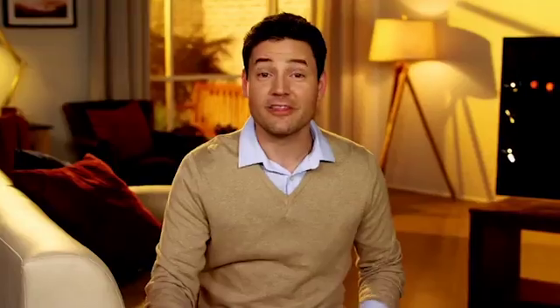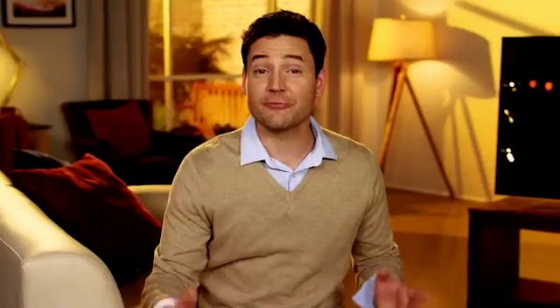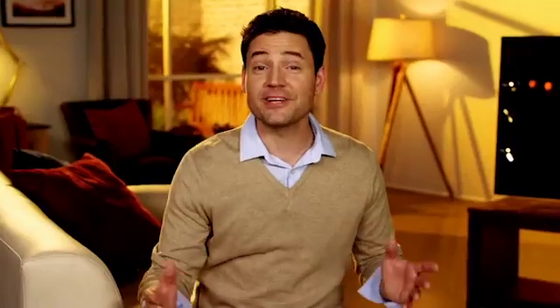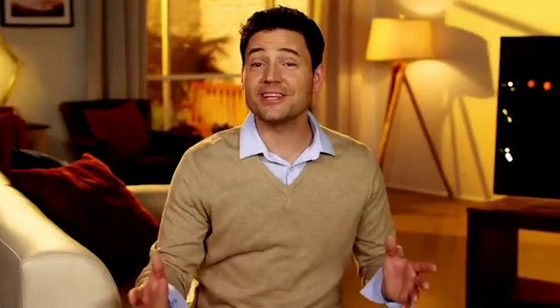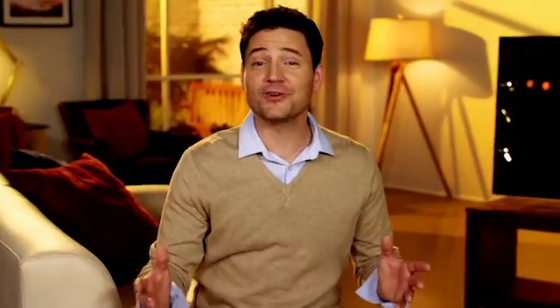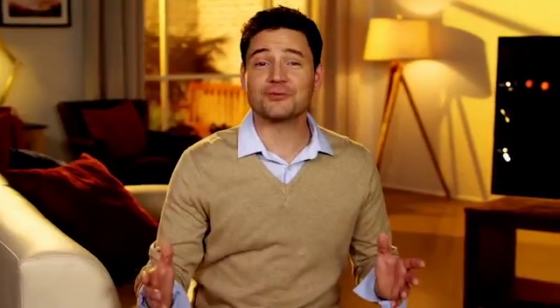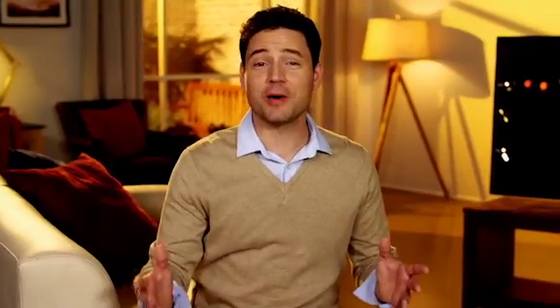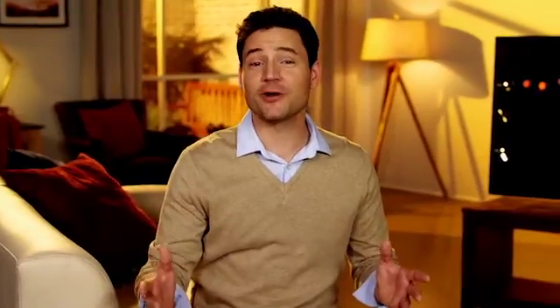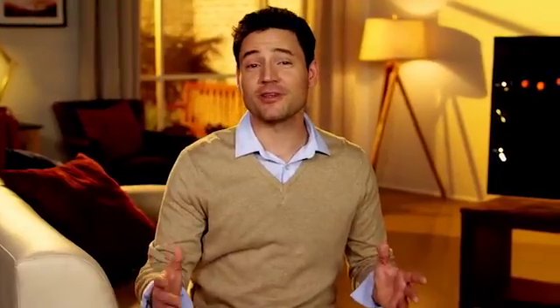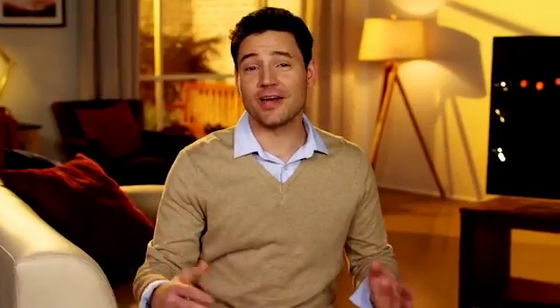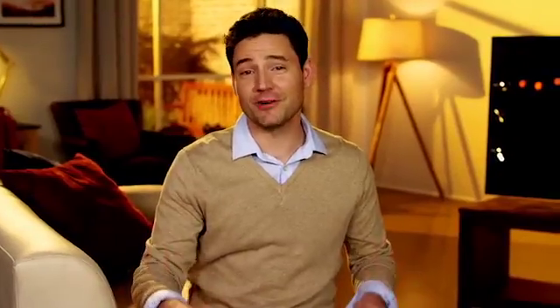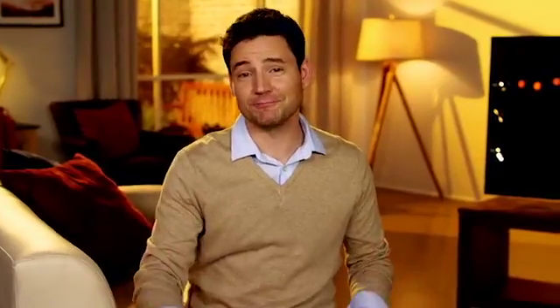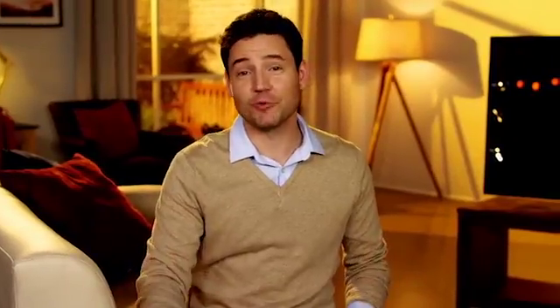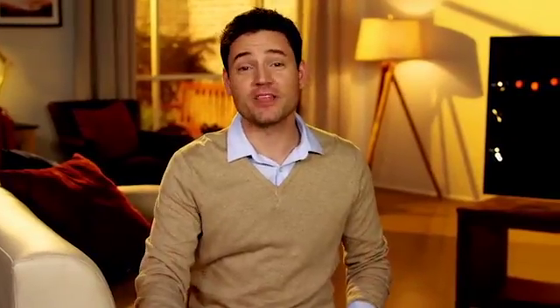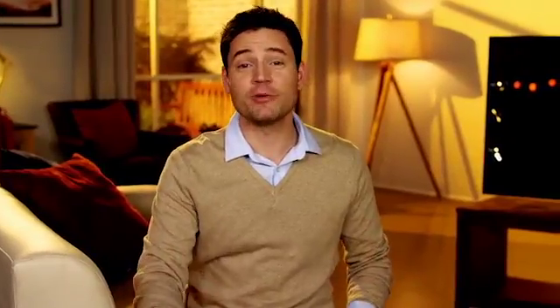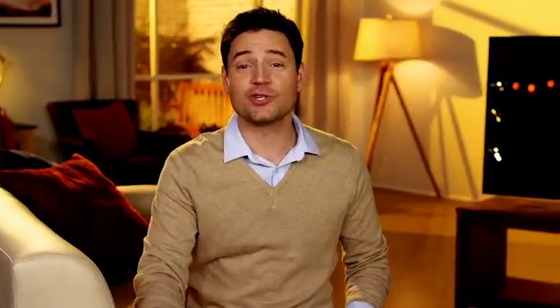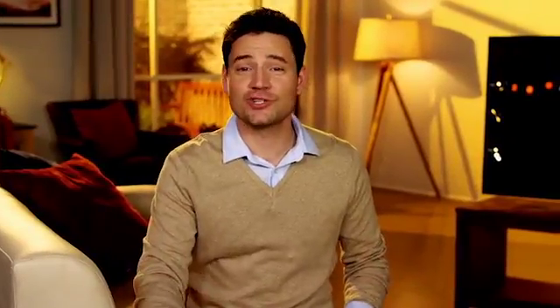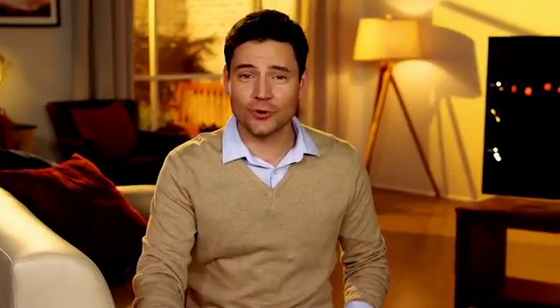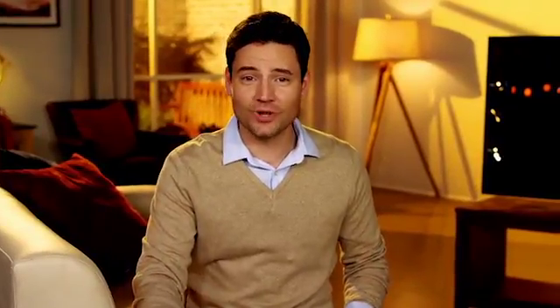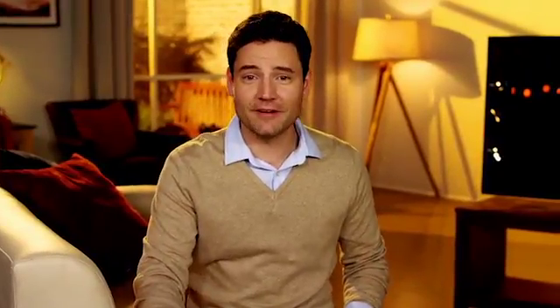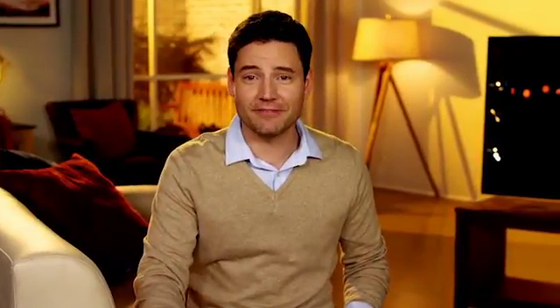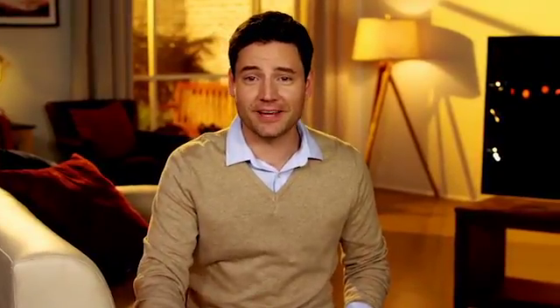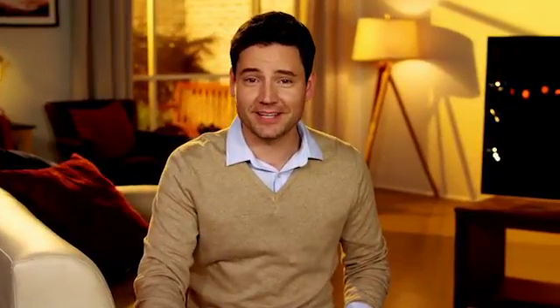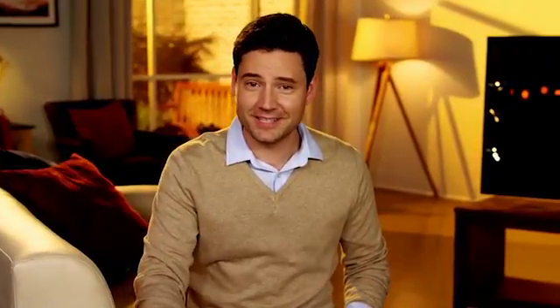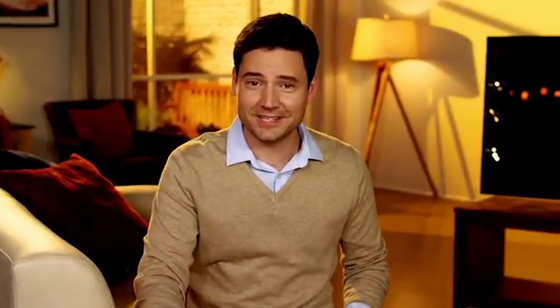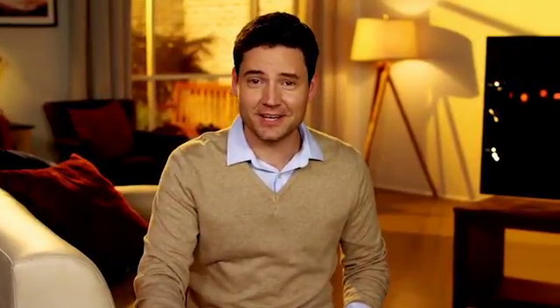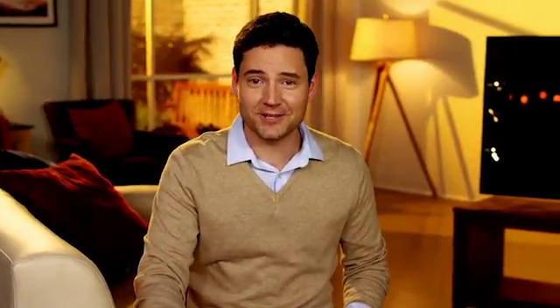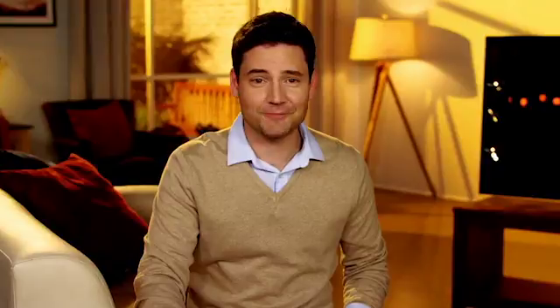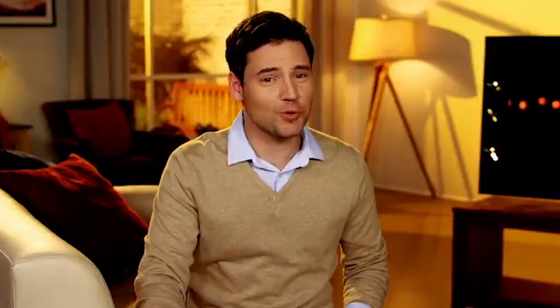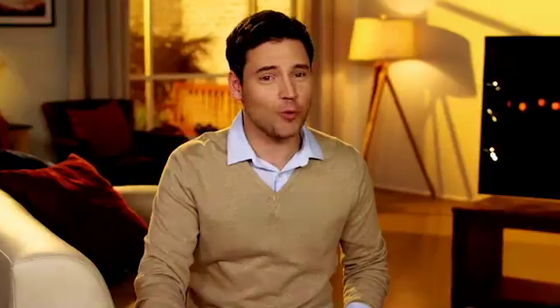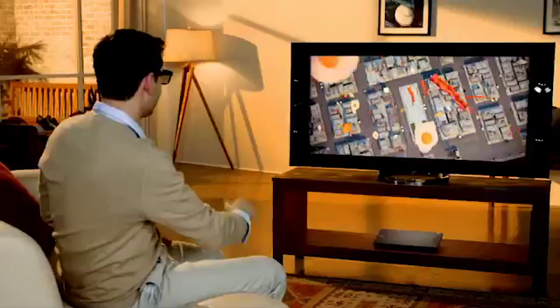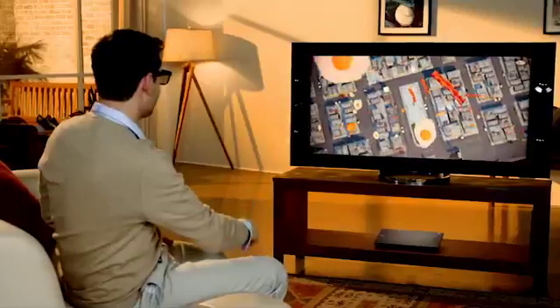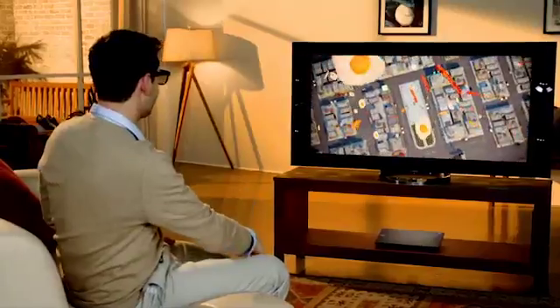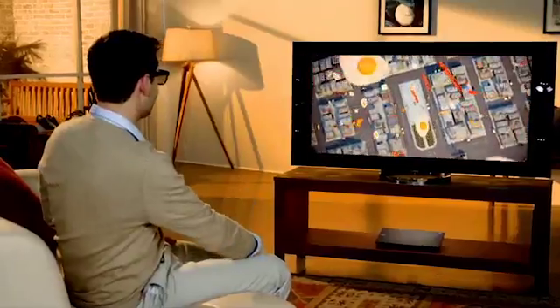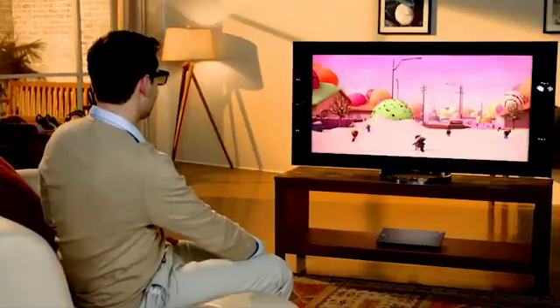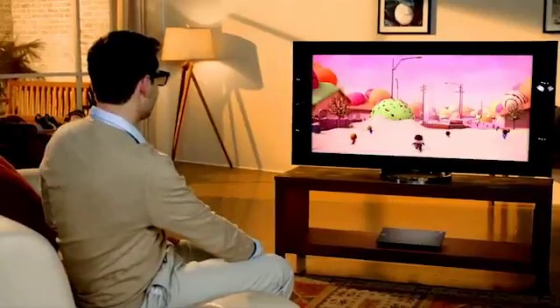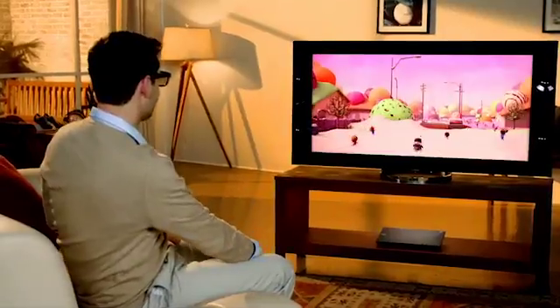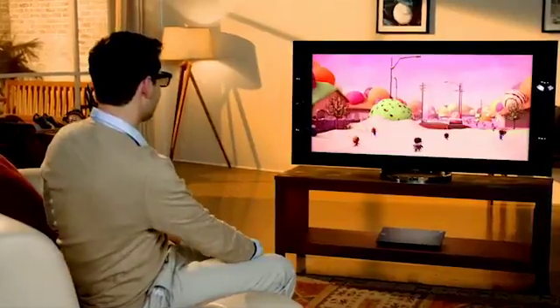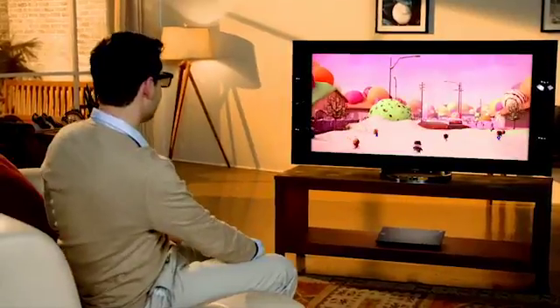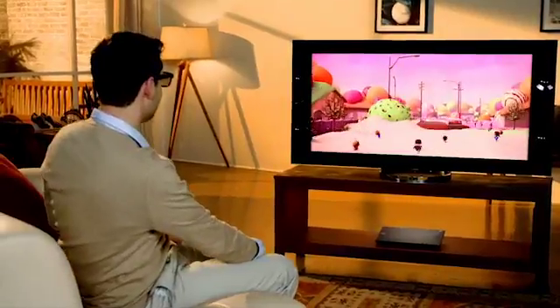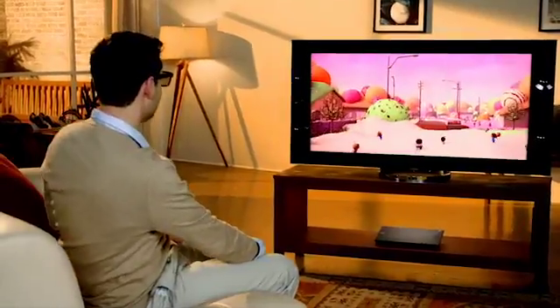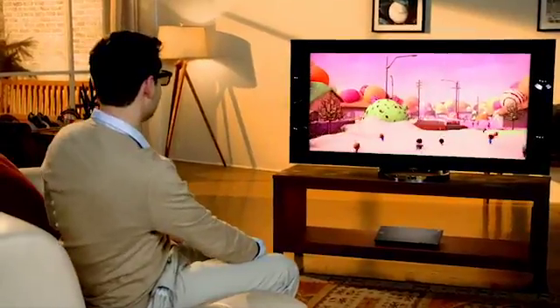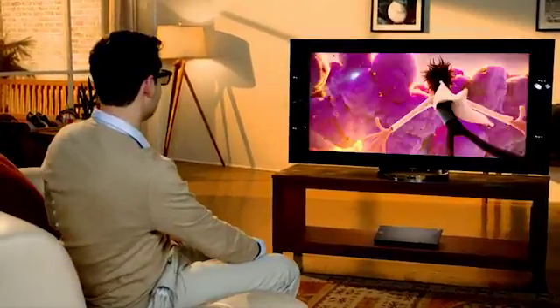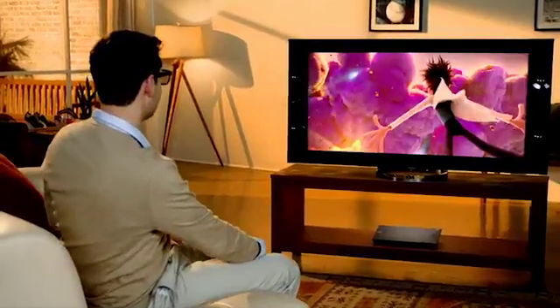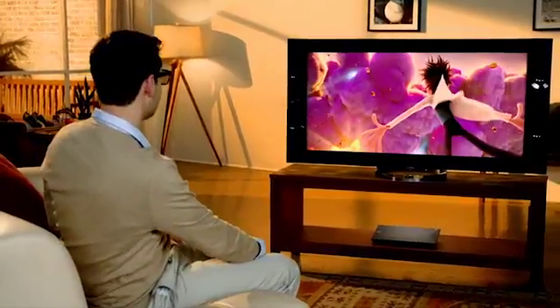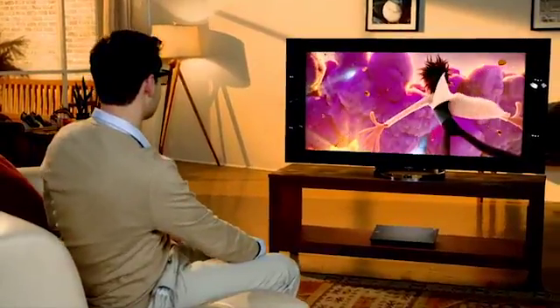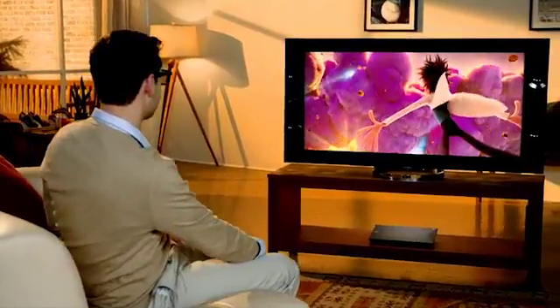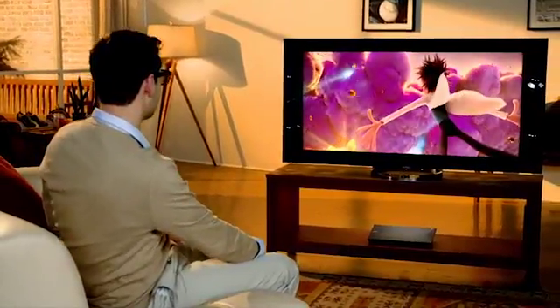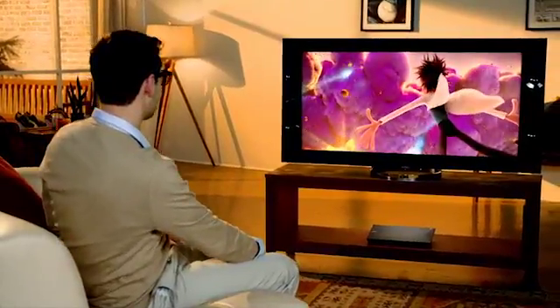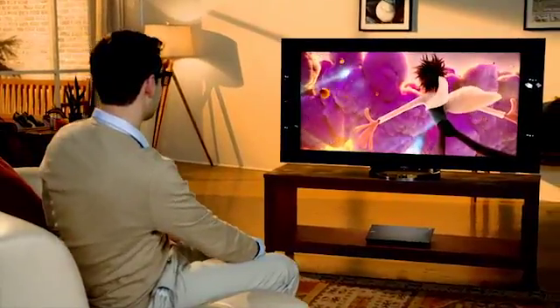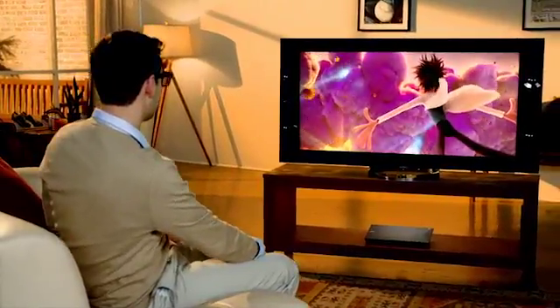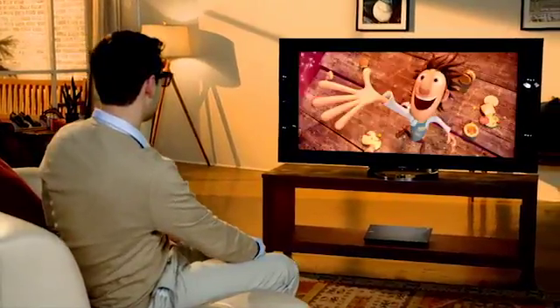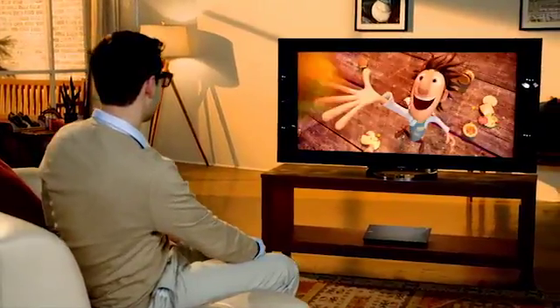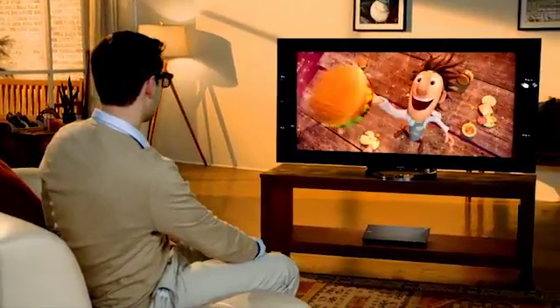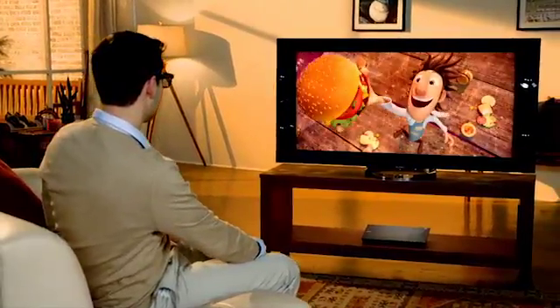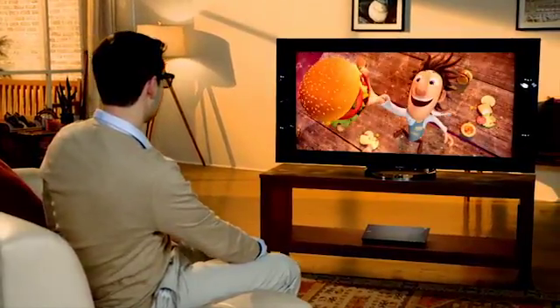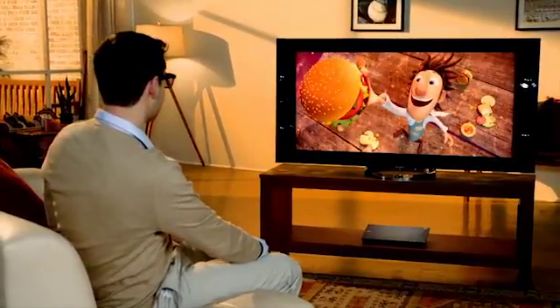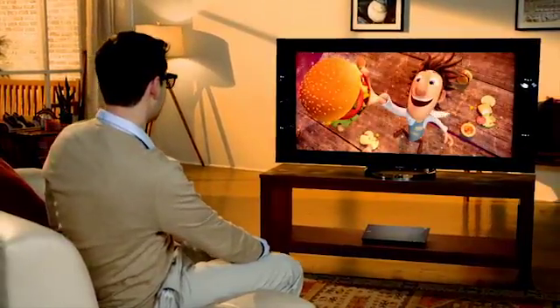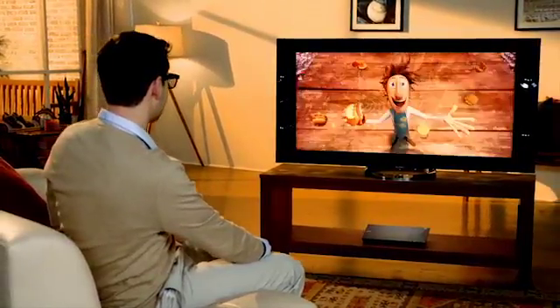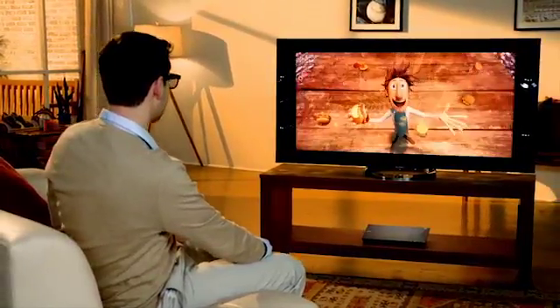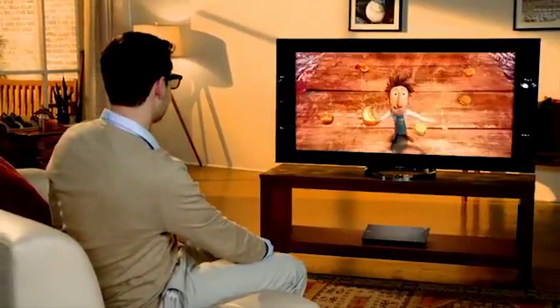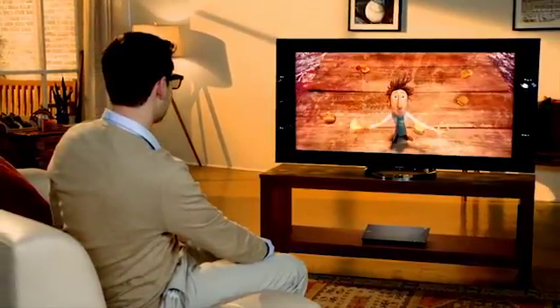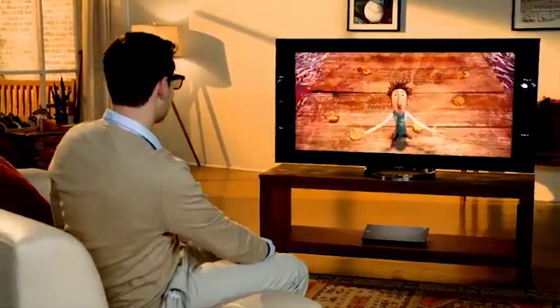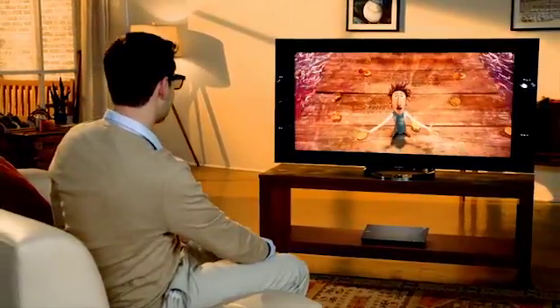3D looks better than ever, with images so lifelike and detailed, you won't believe you're watching a movie in your home. It's just like having your own 3D movie theater.